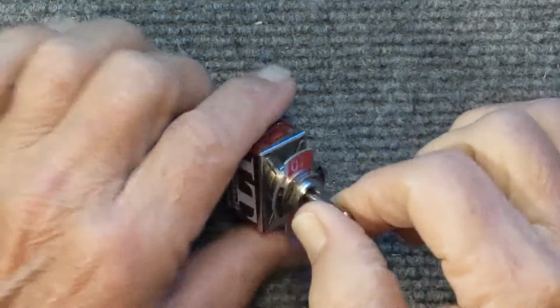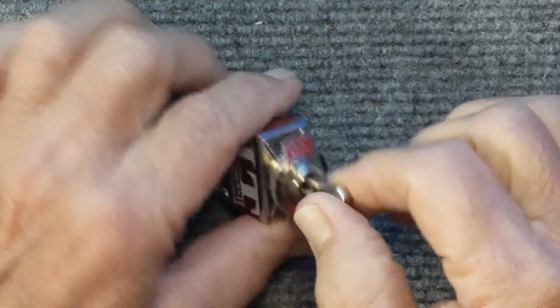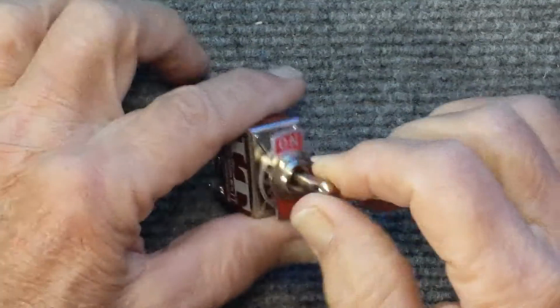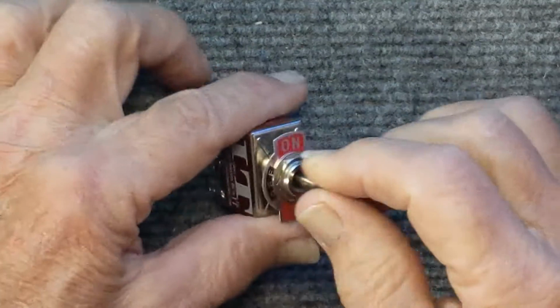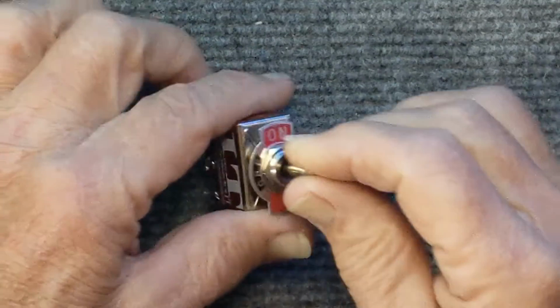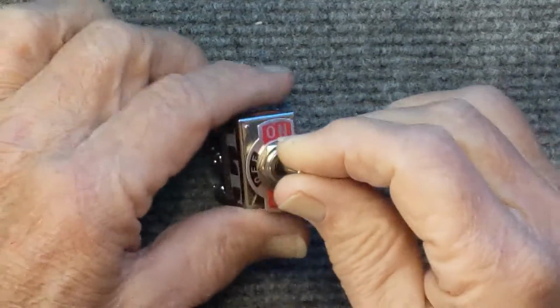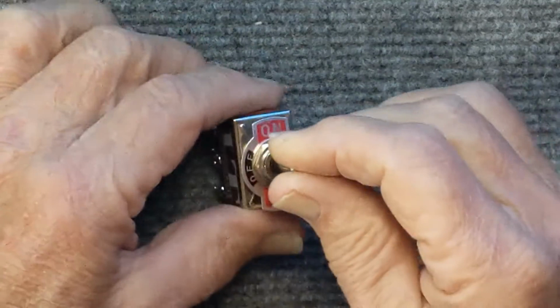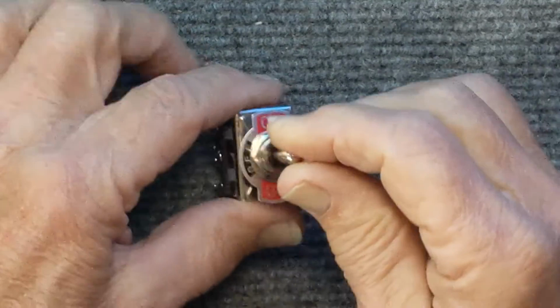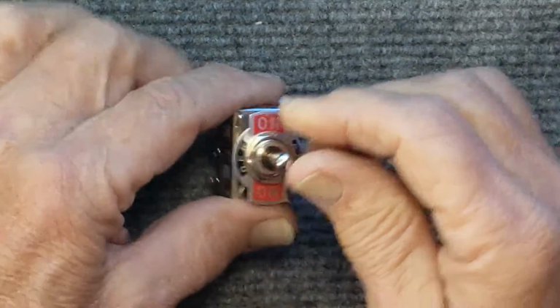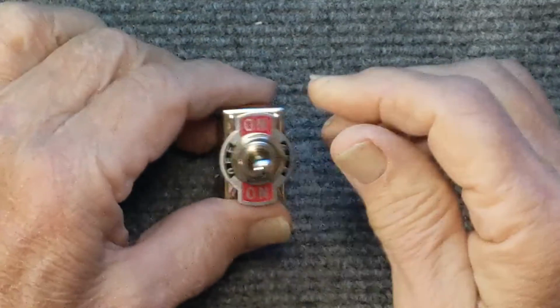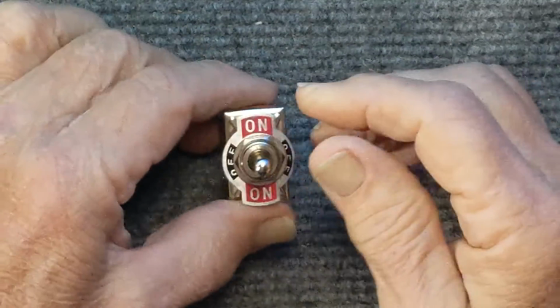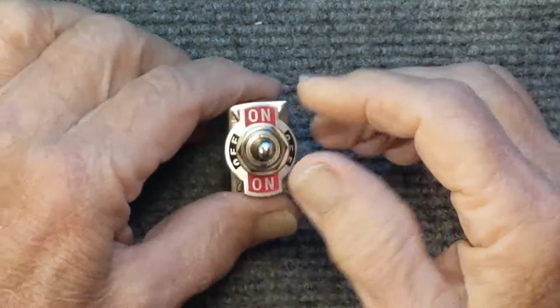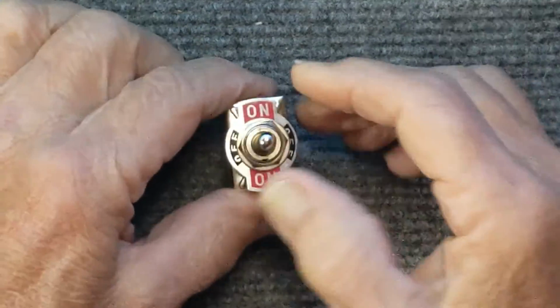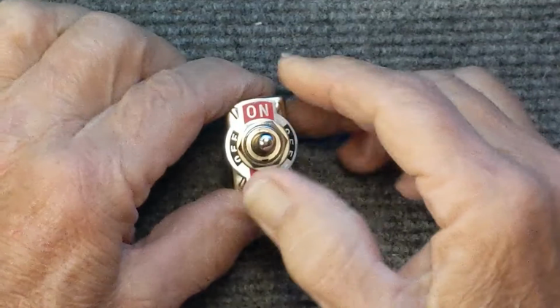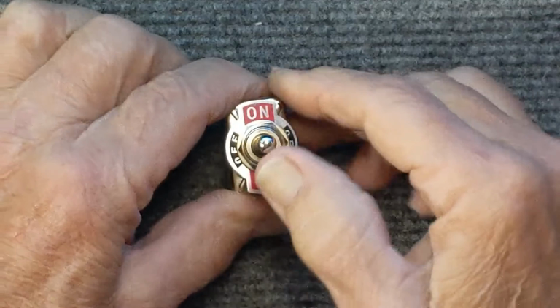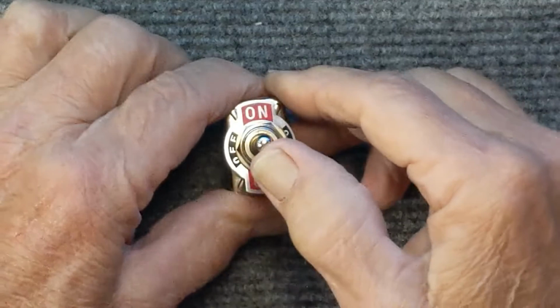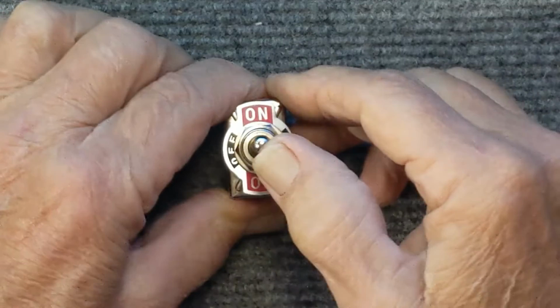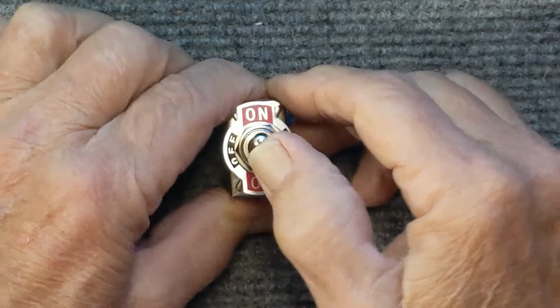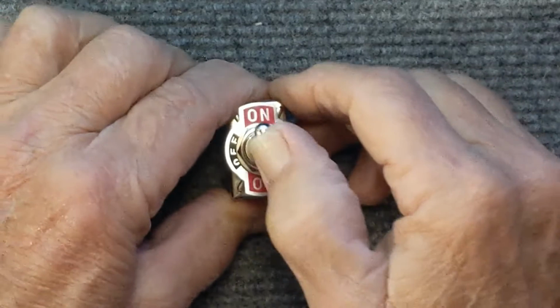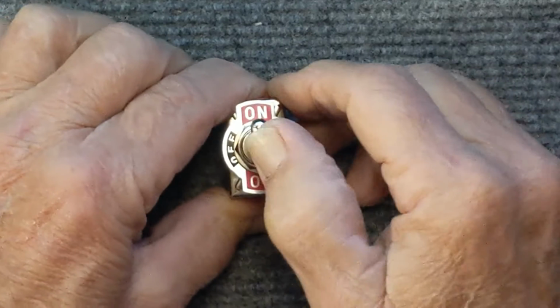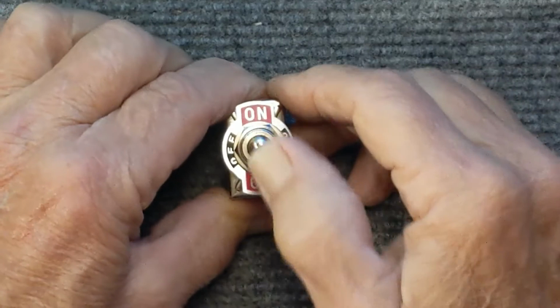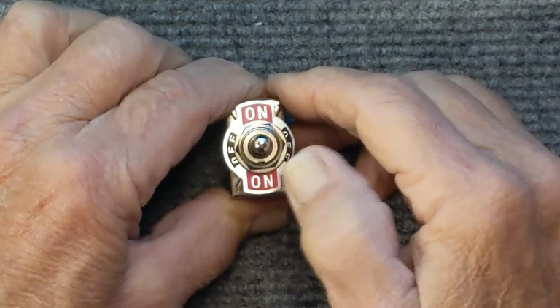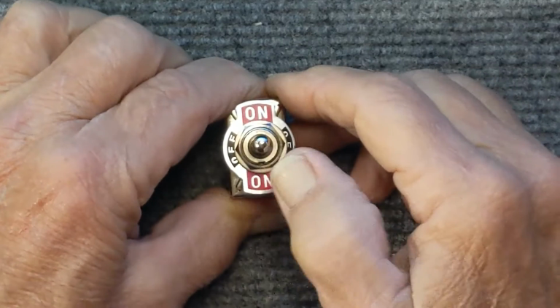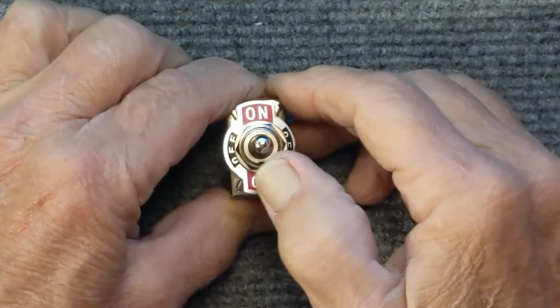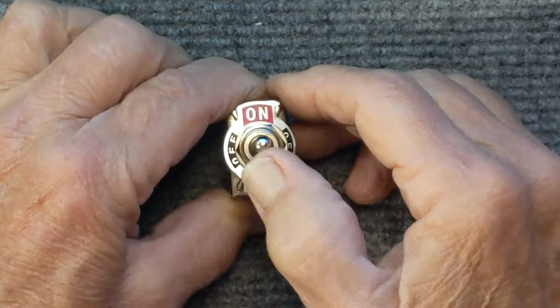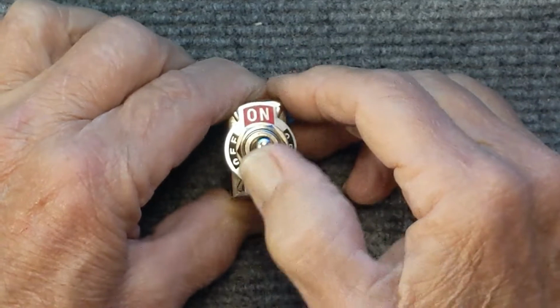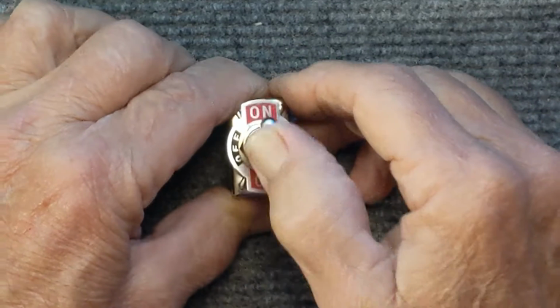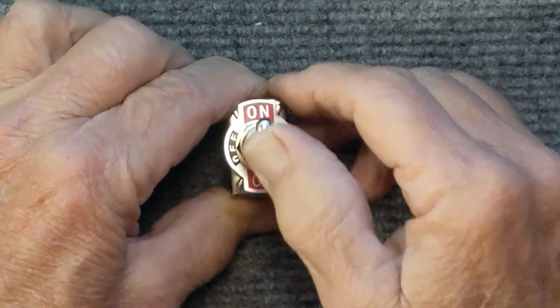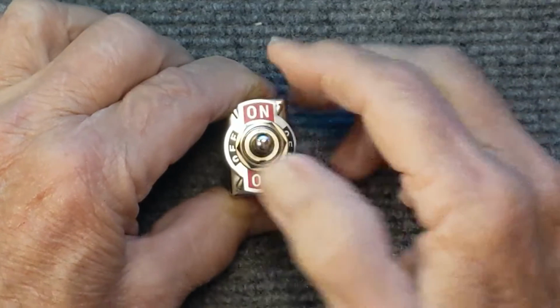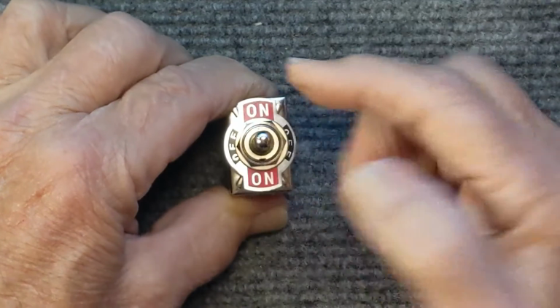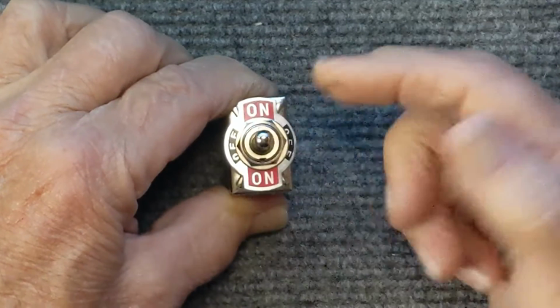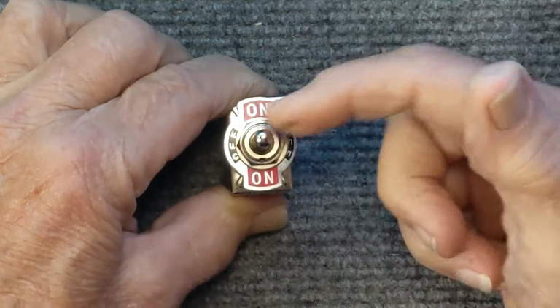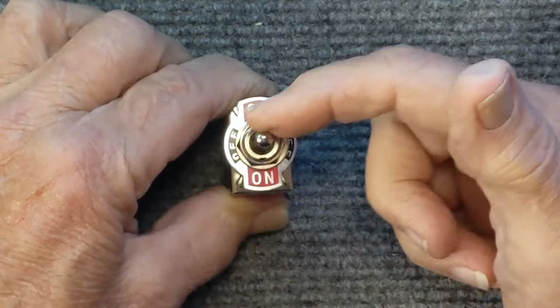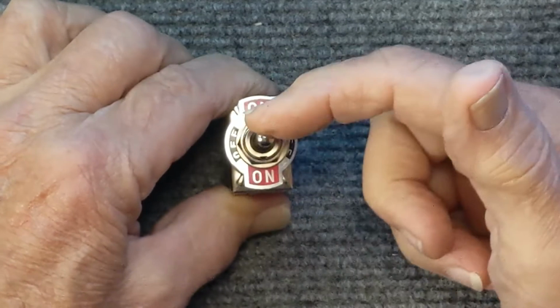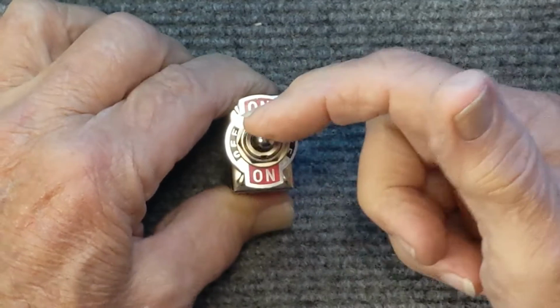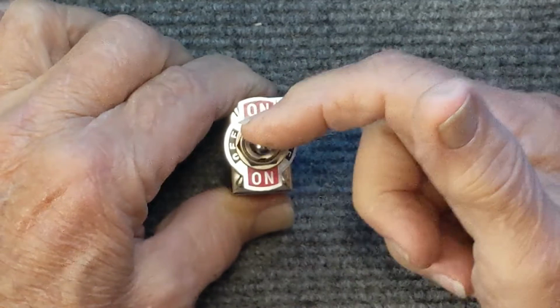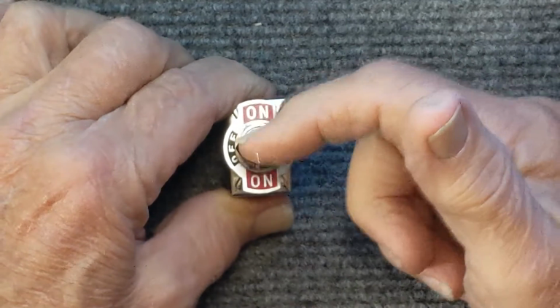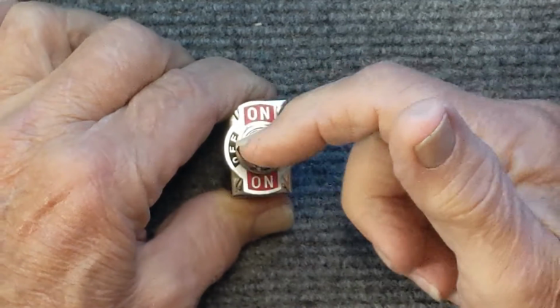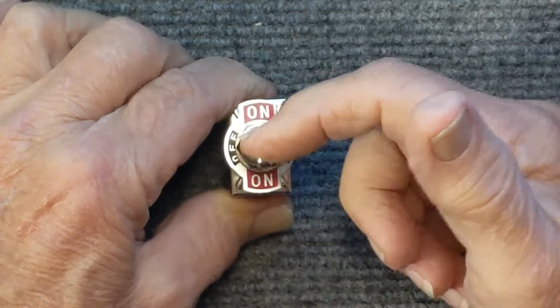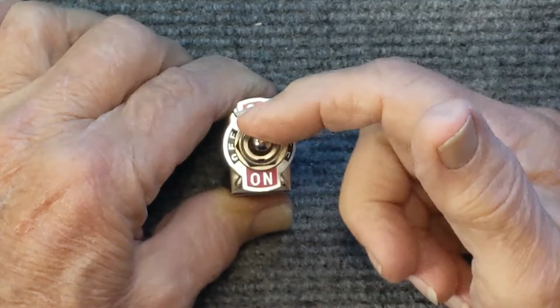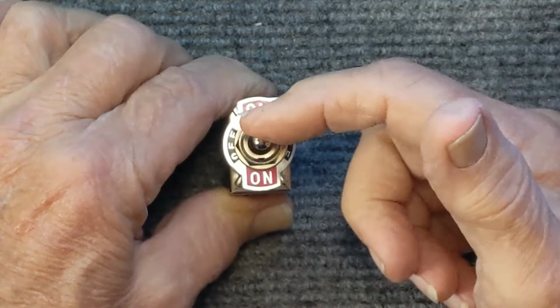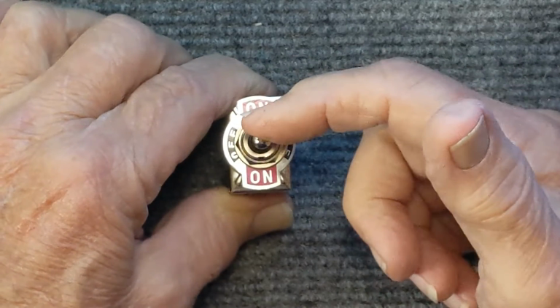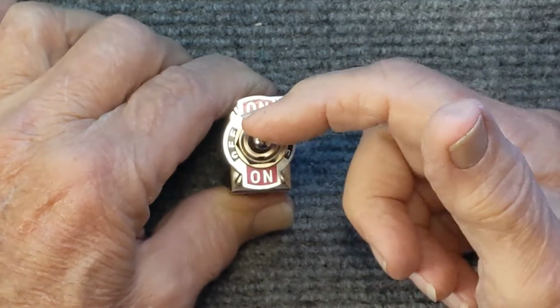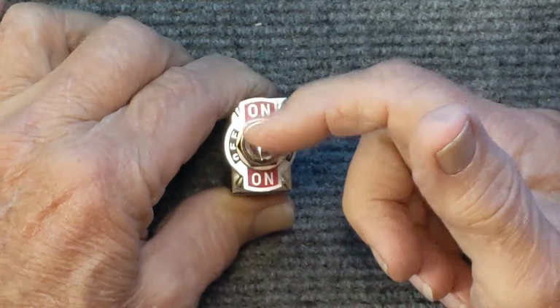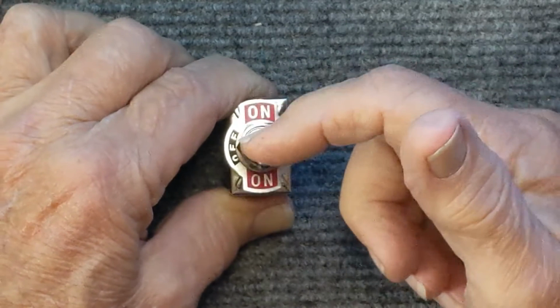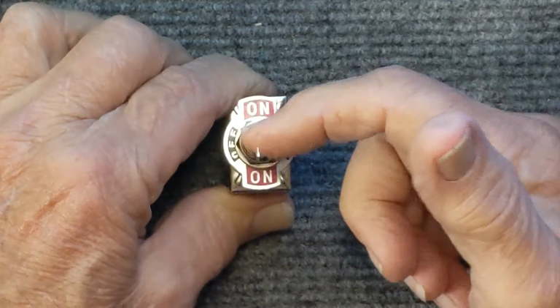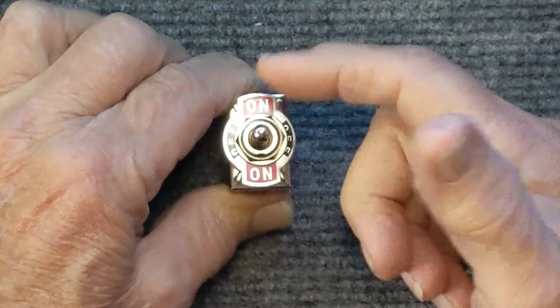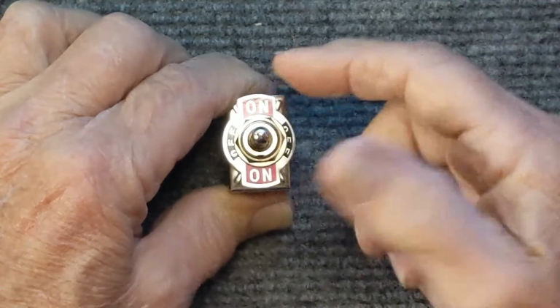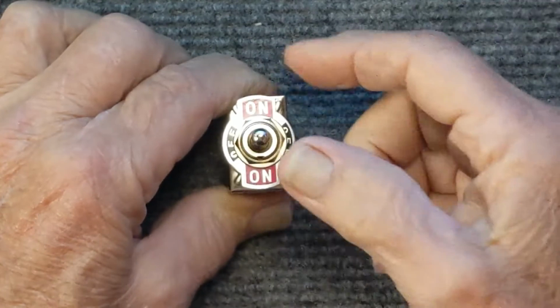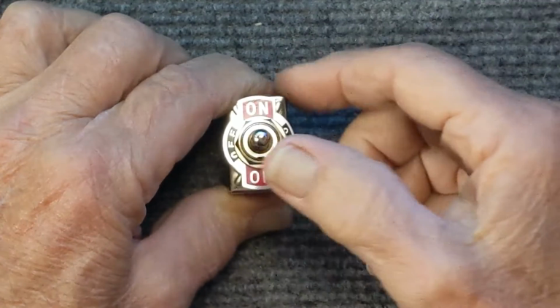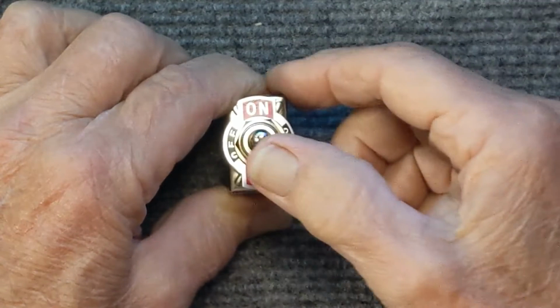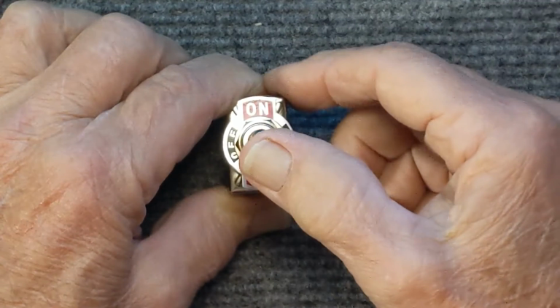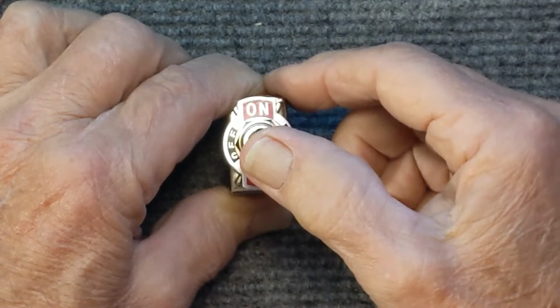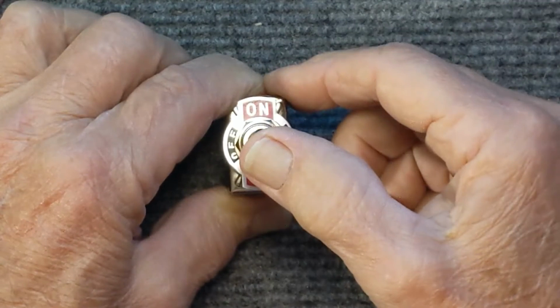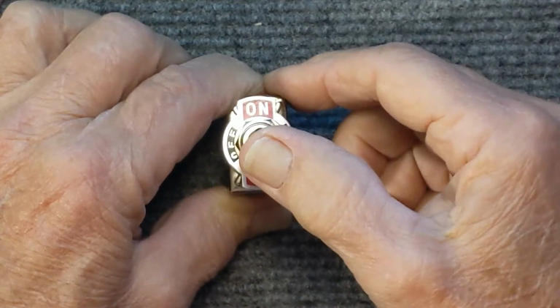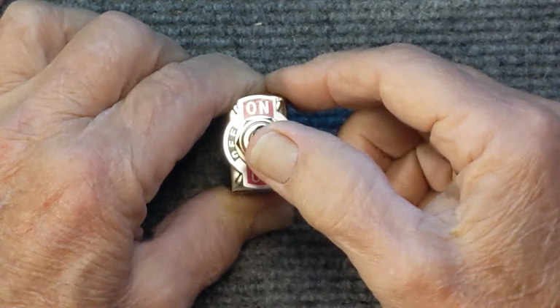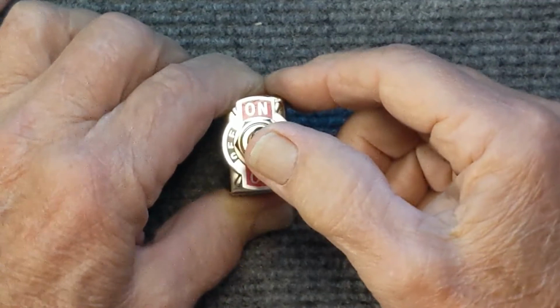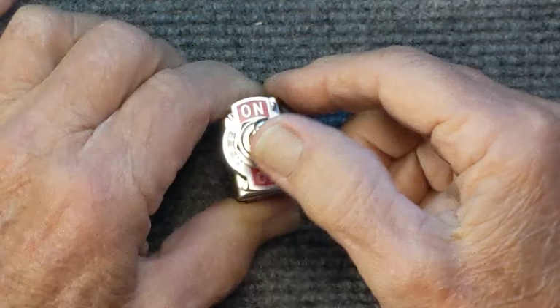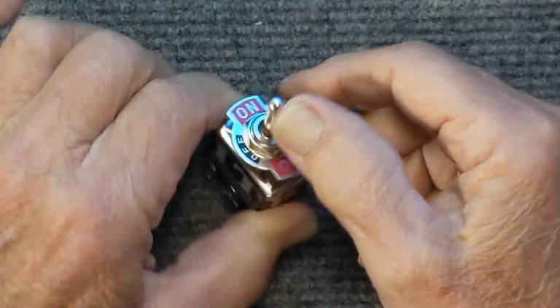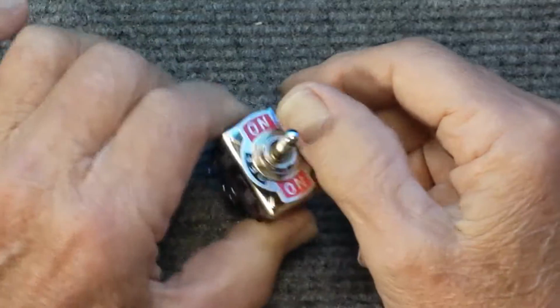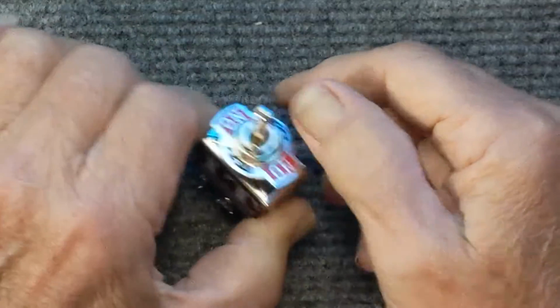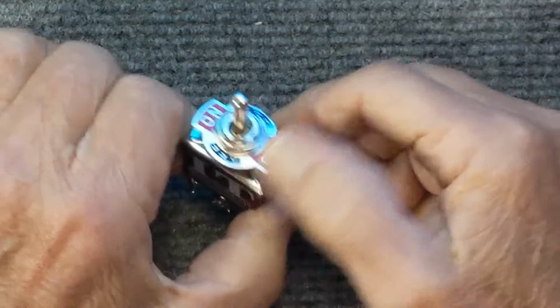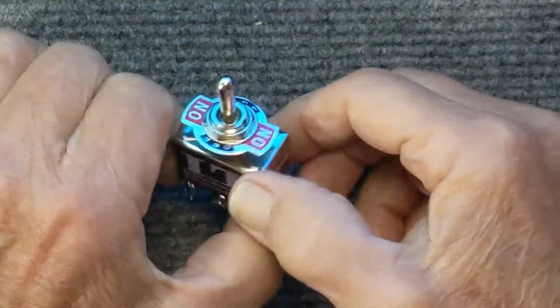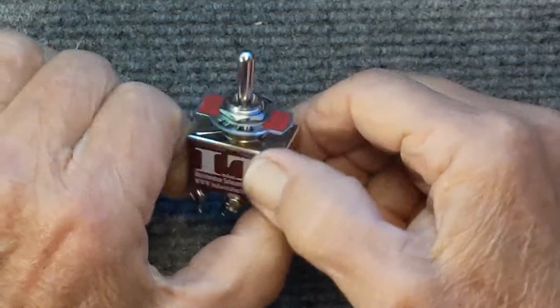Bakelite body. 15 amps at 250 volts AC, 20 amps at 125 volts AC and 20 amps at 12 volts DC.